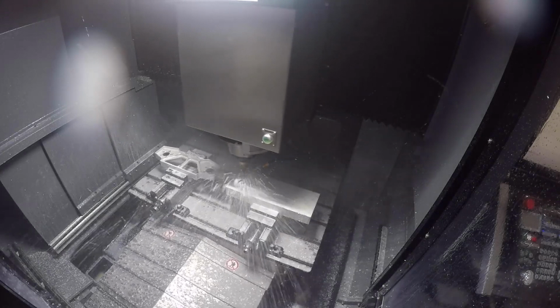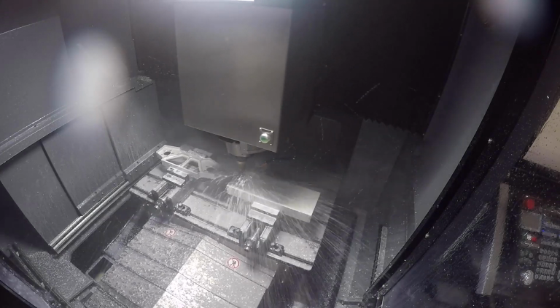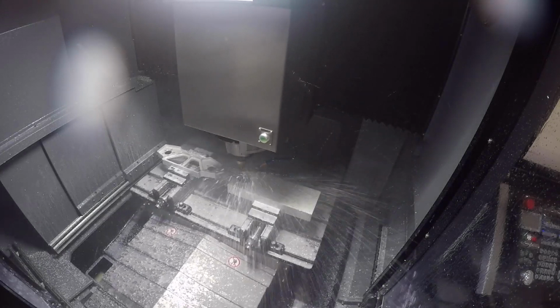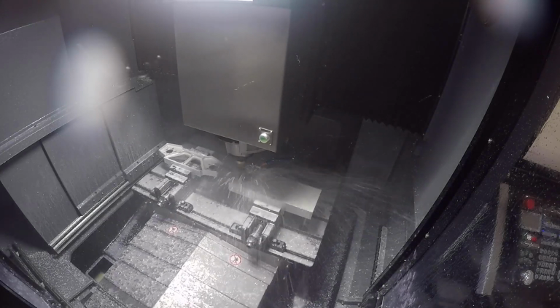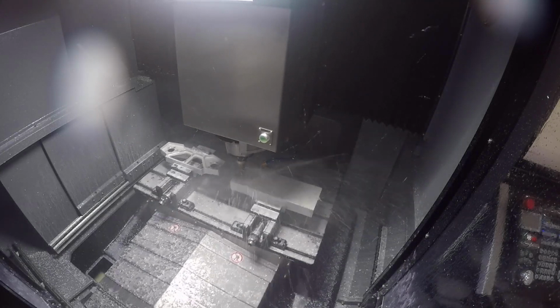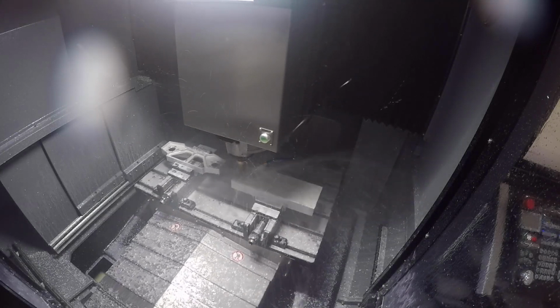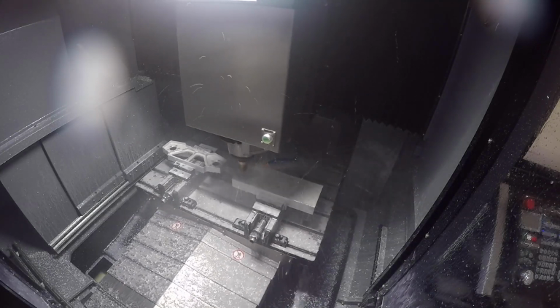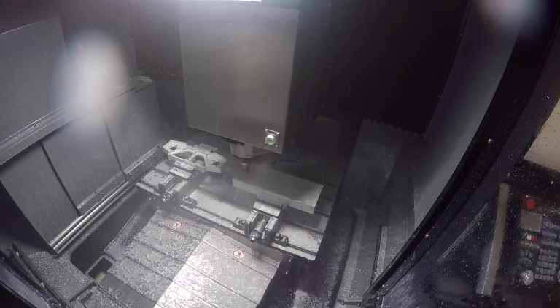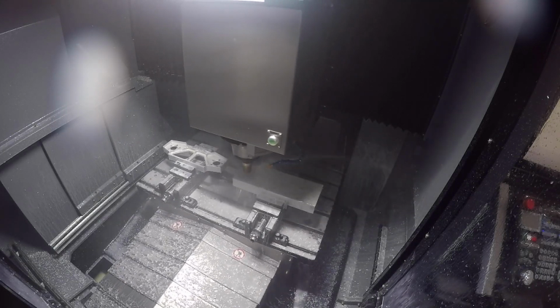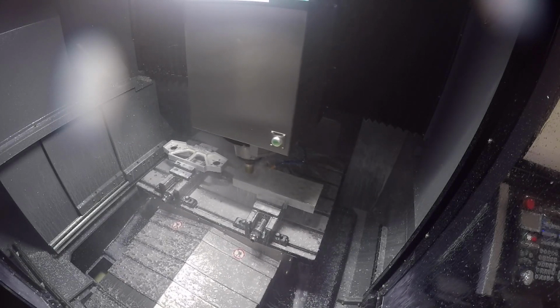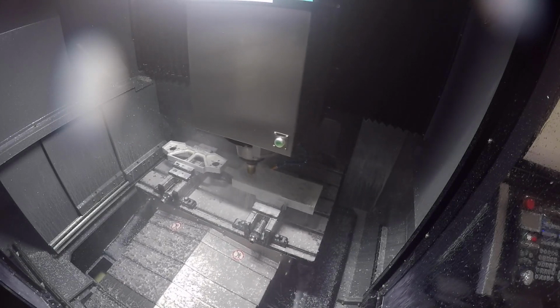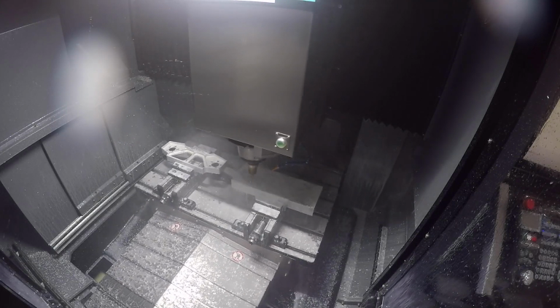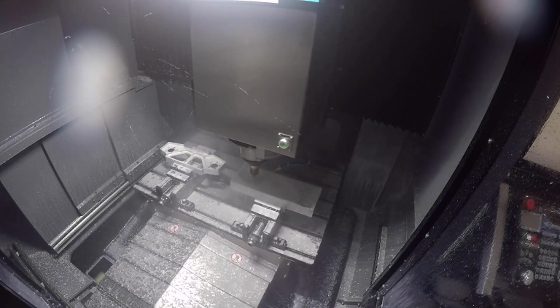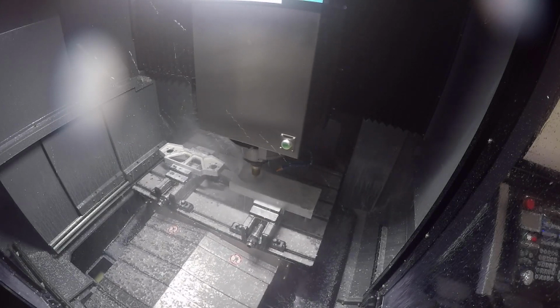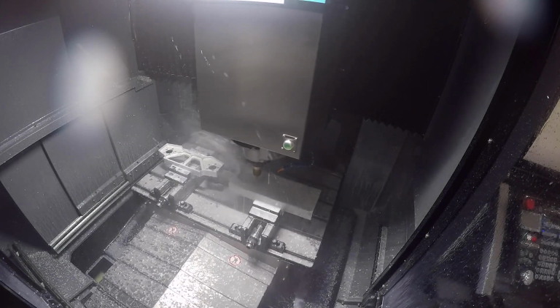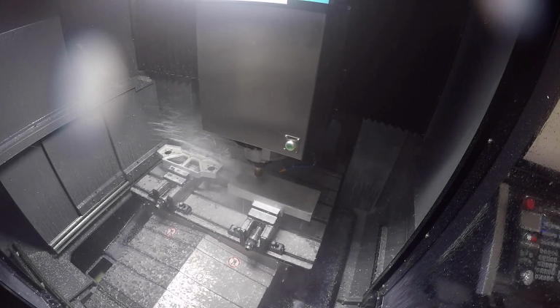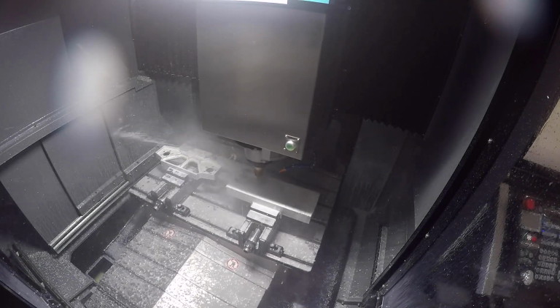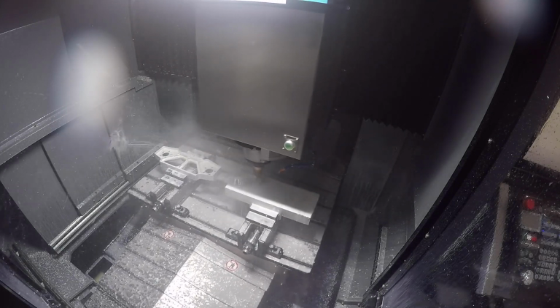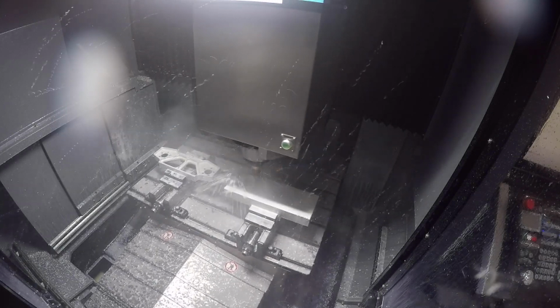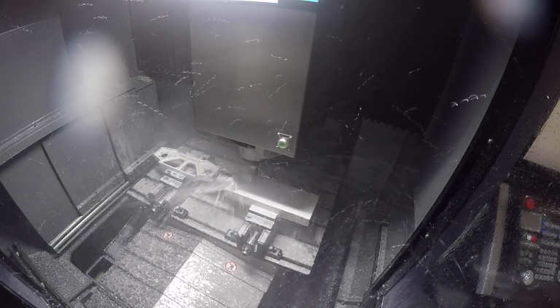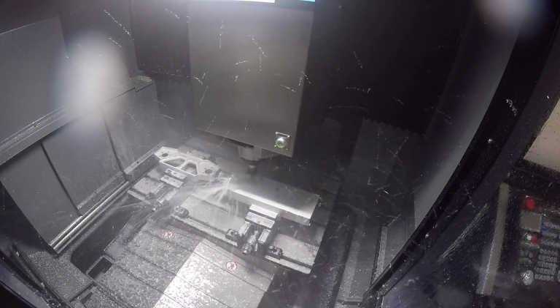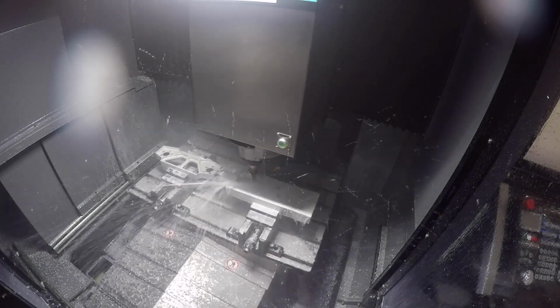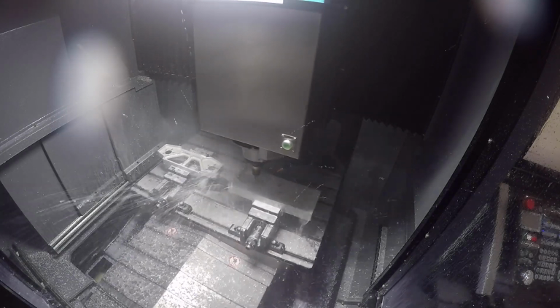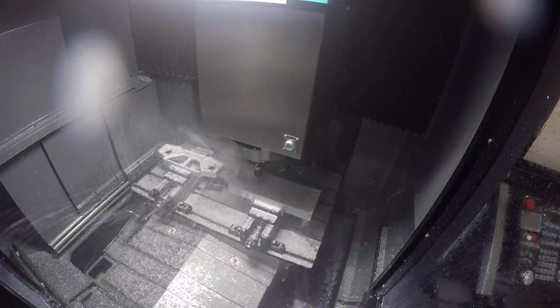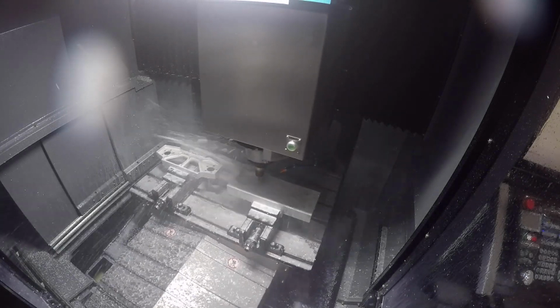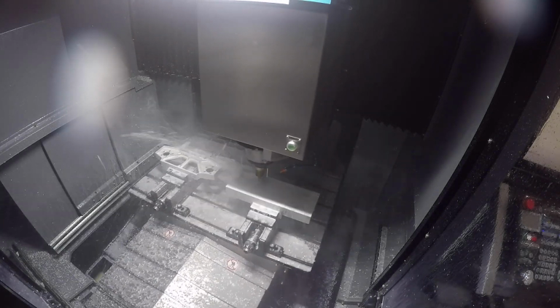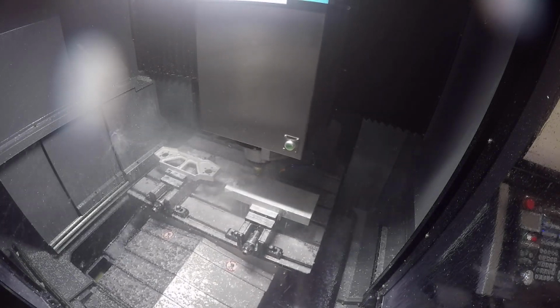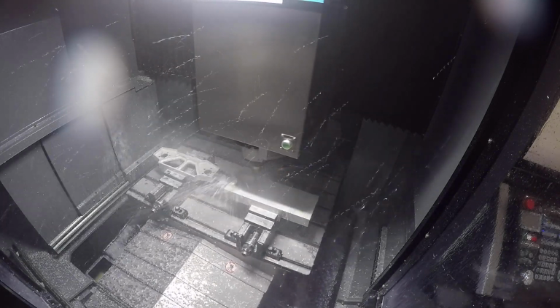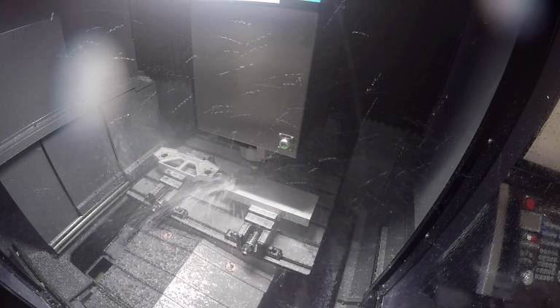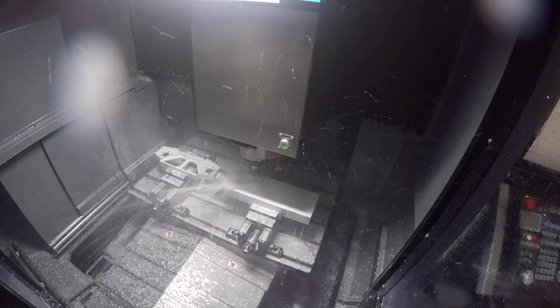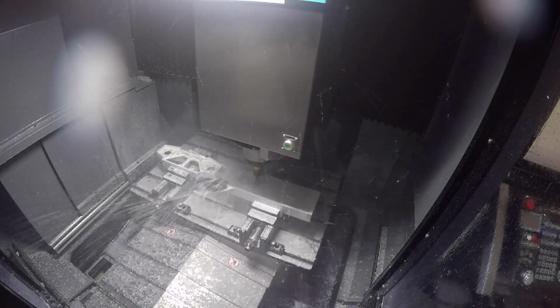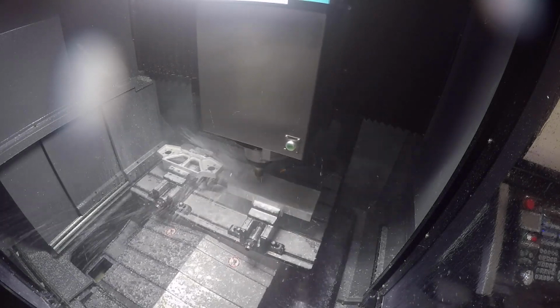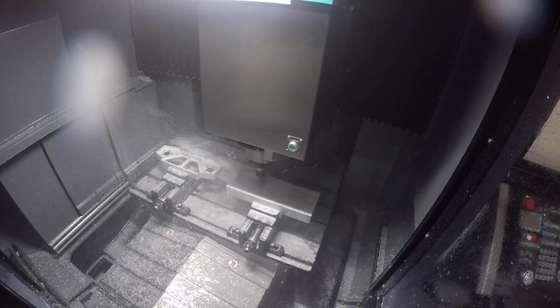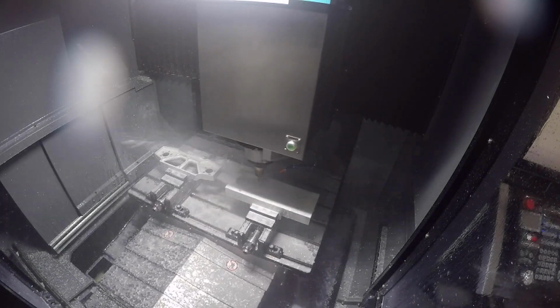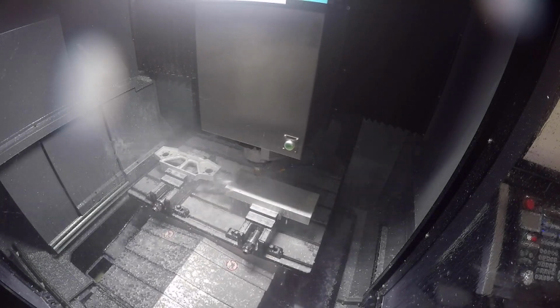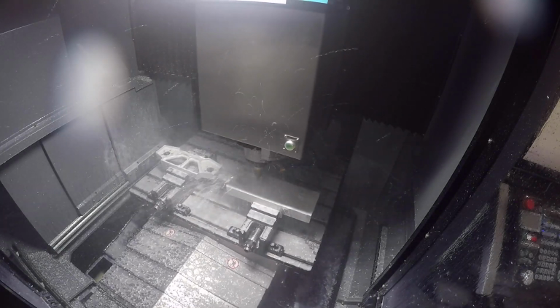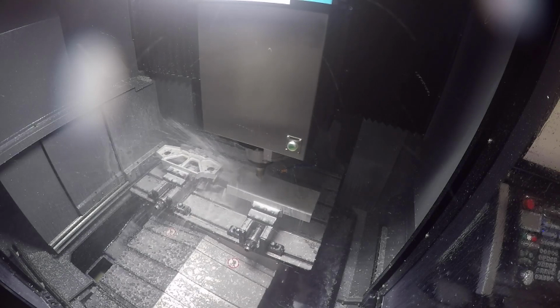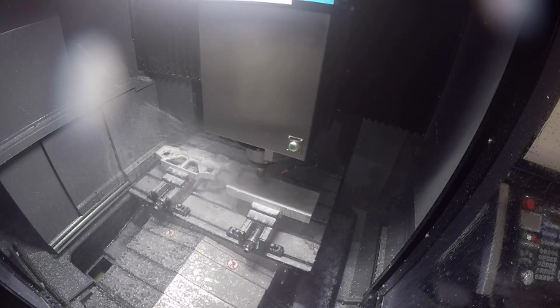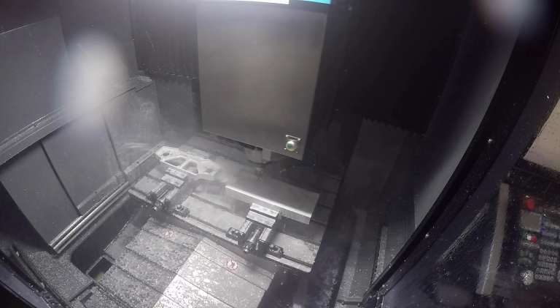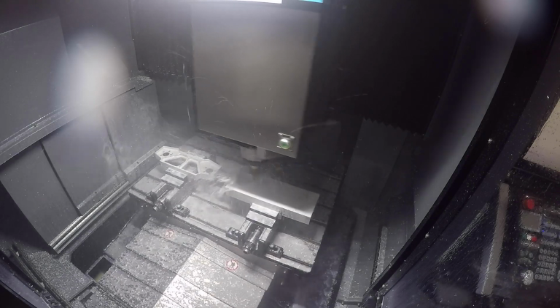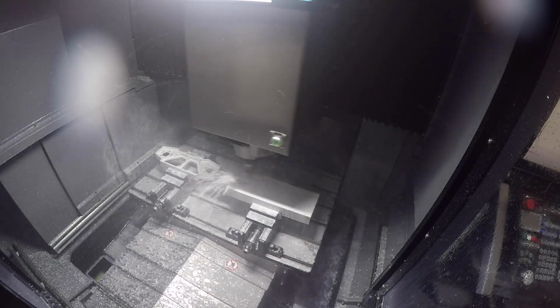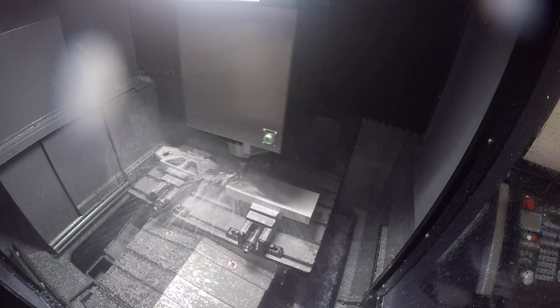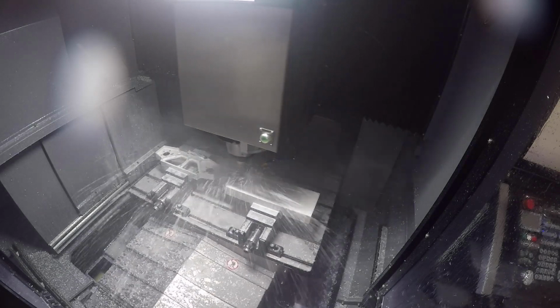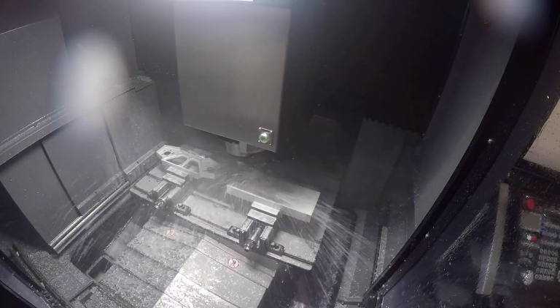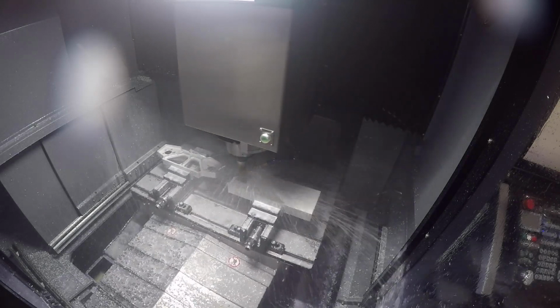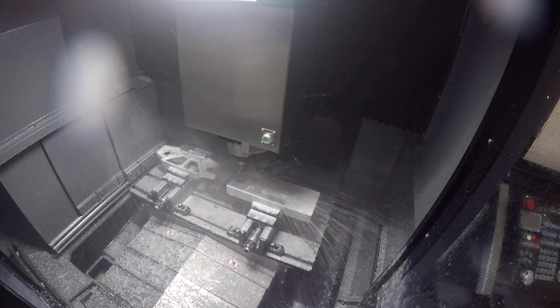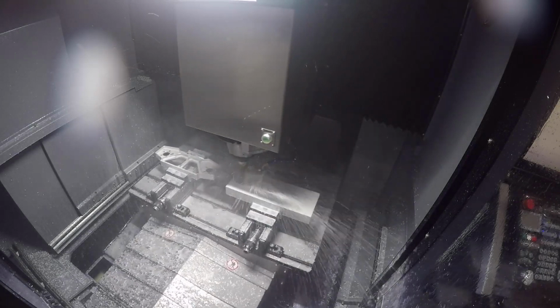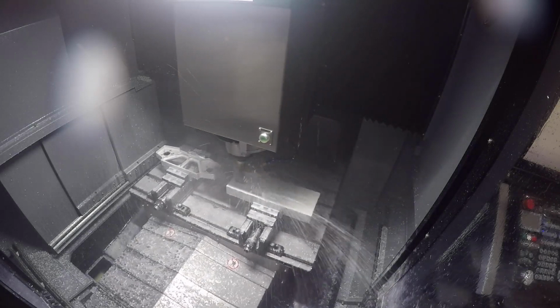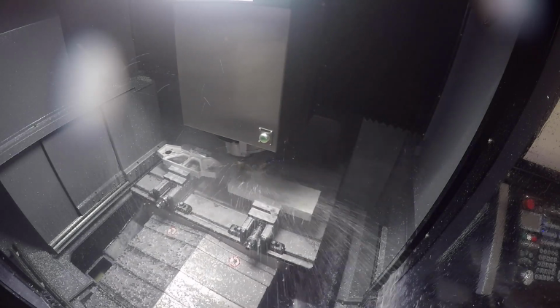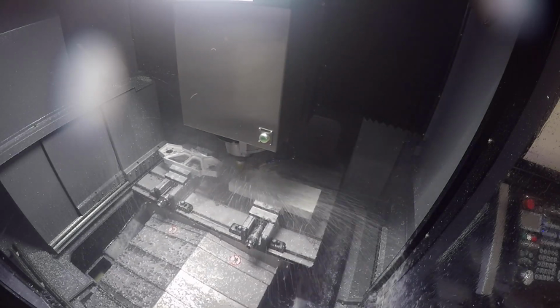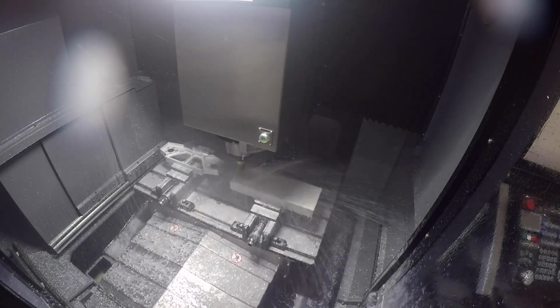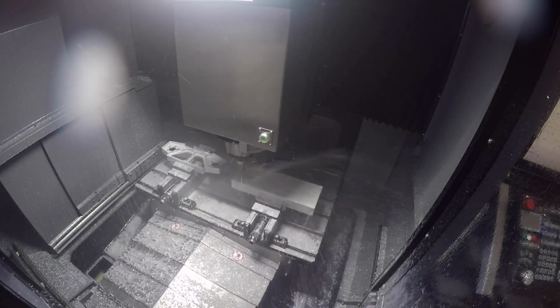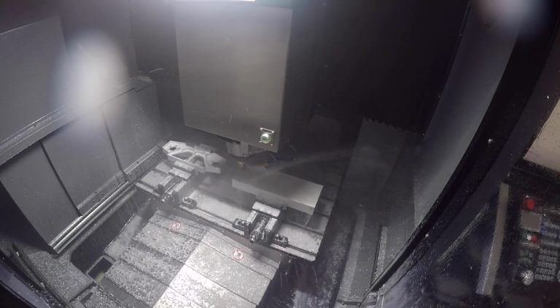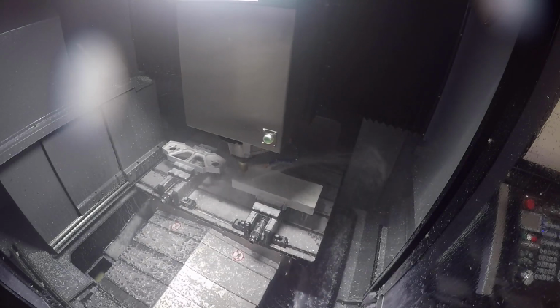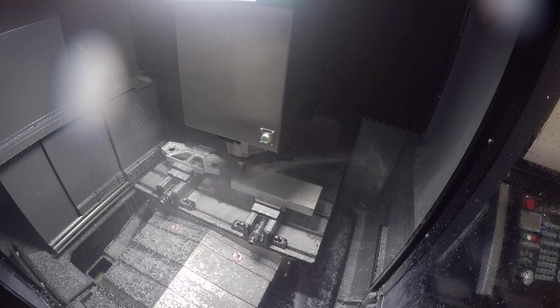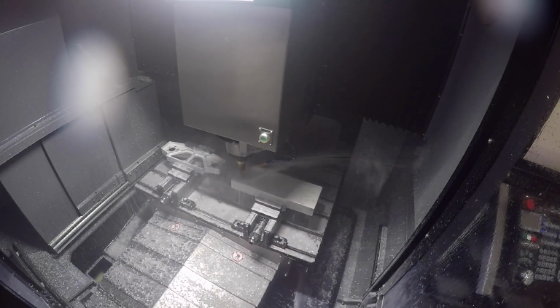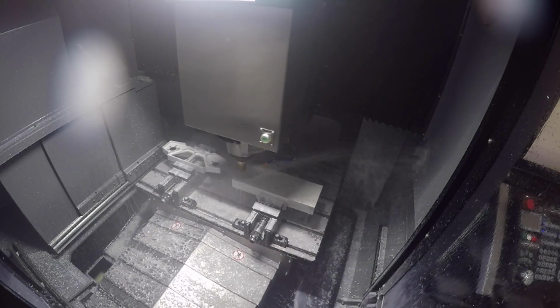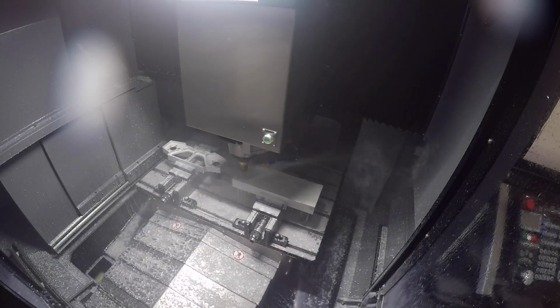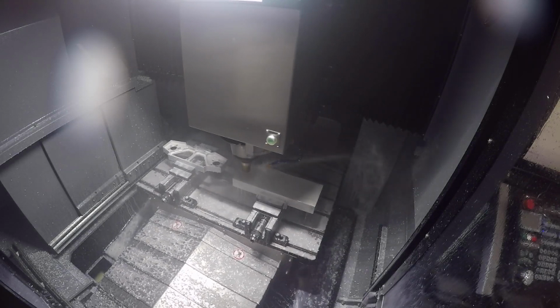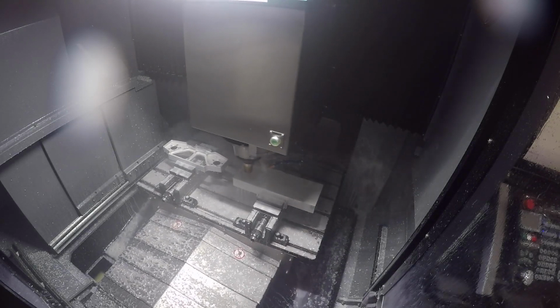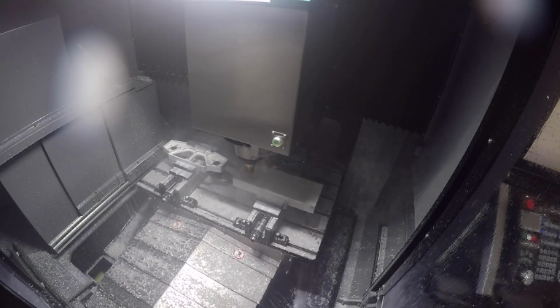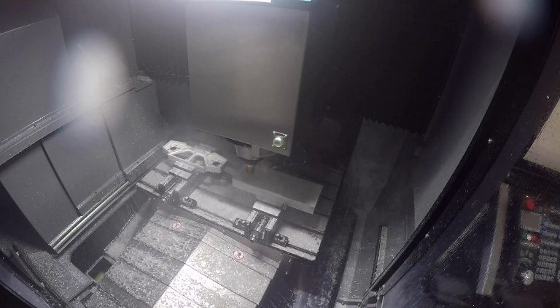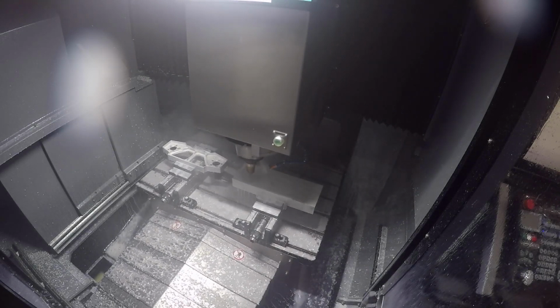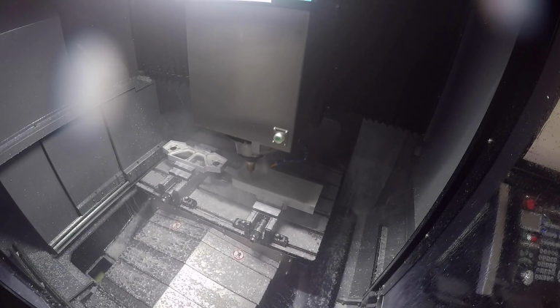Is that the key to this really — the removal of chips? Metal removal and surface finish are key on this machine.